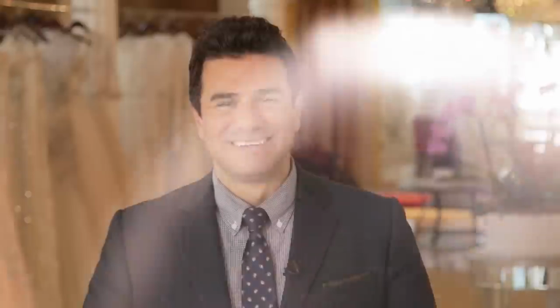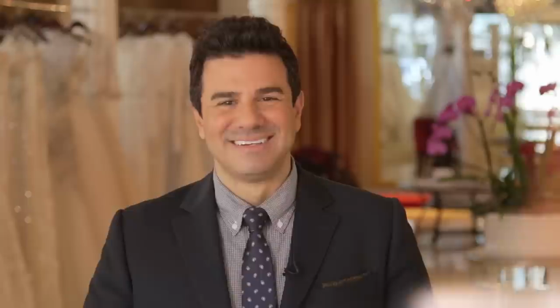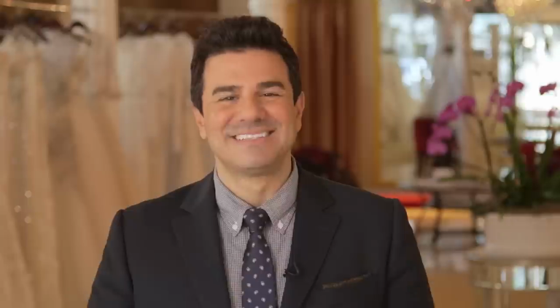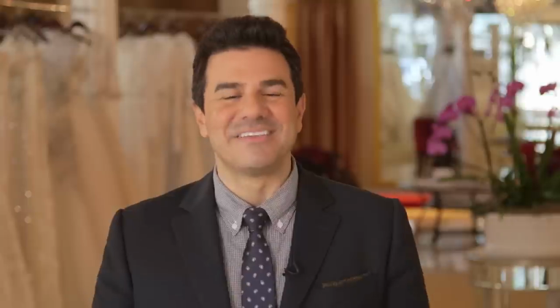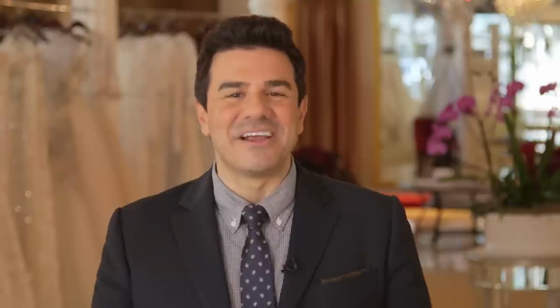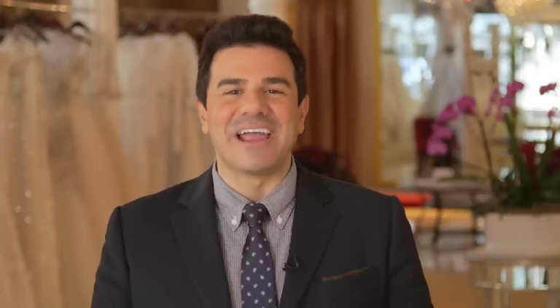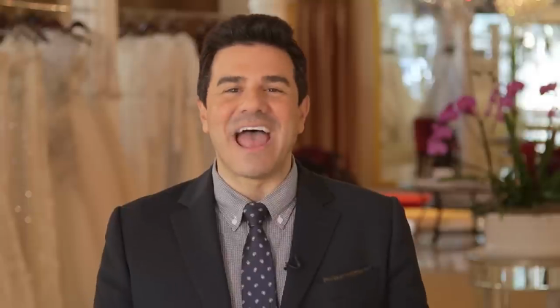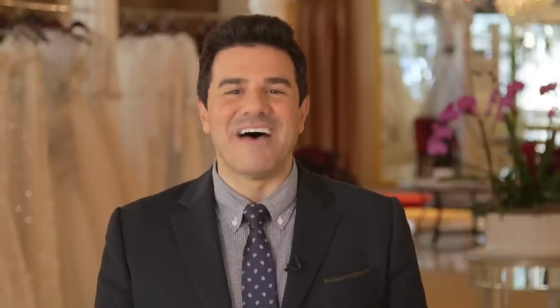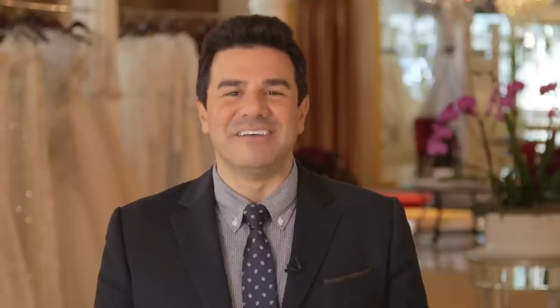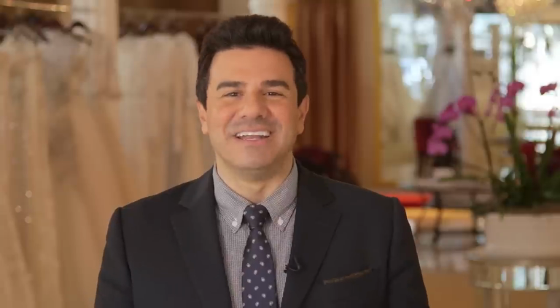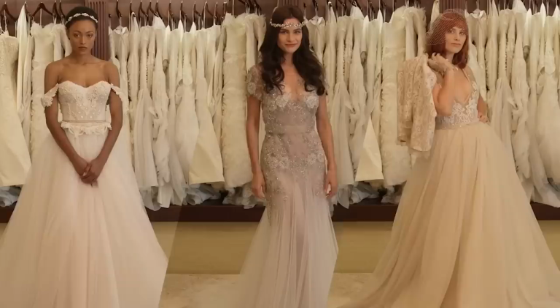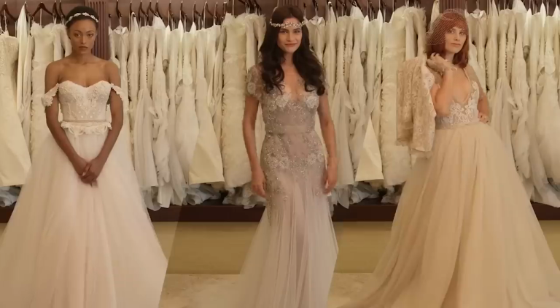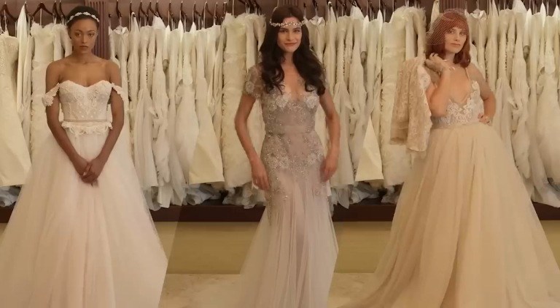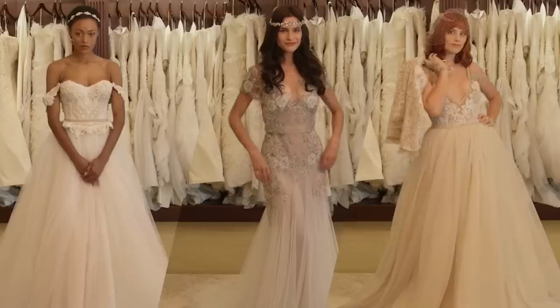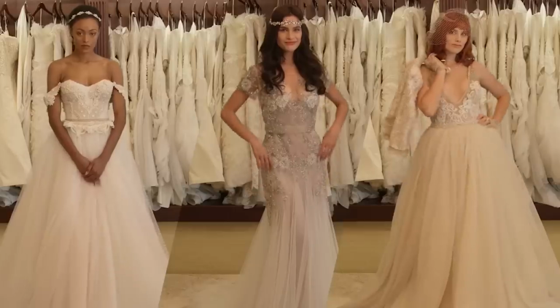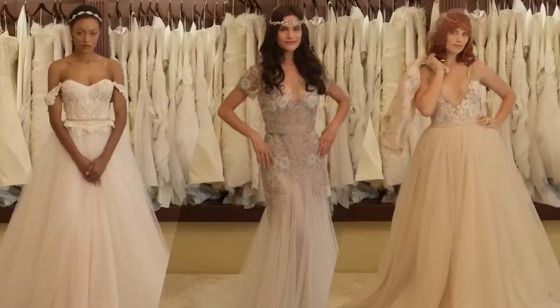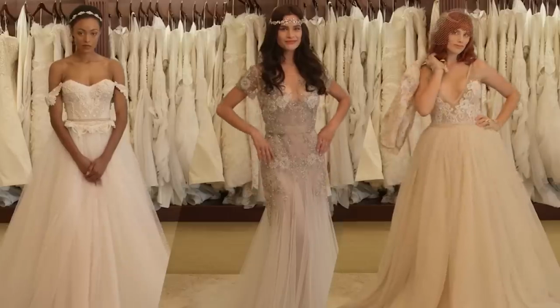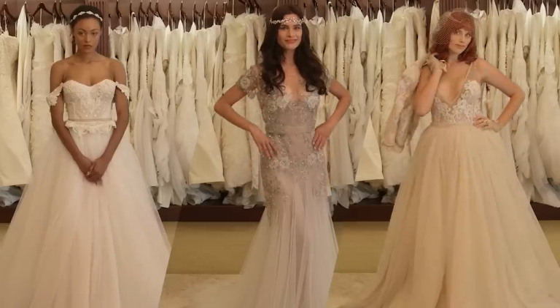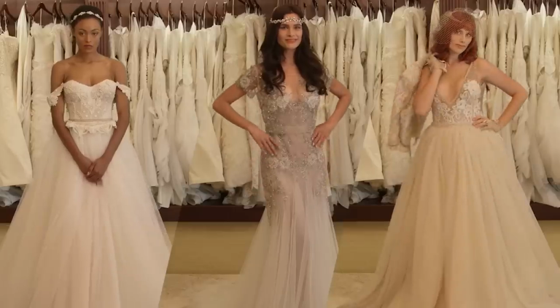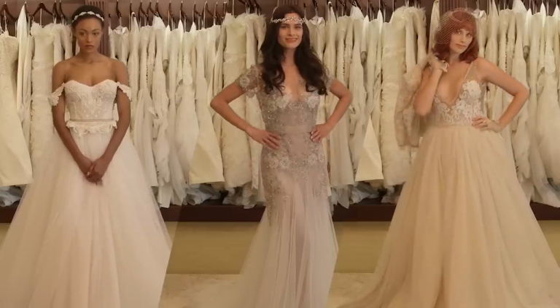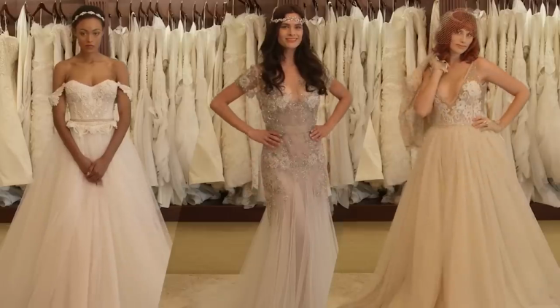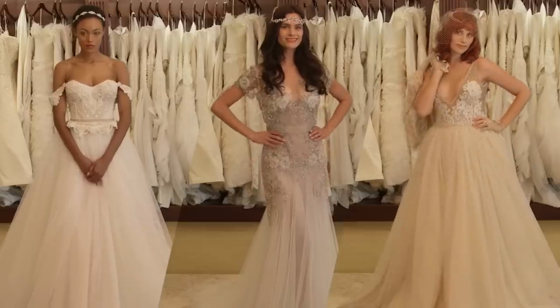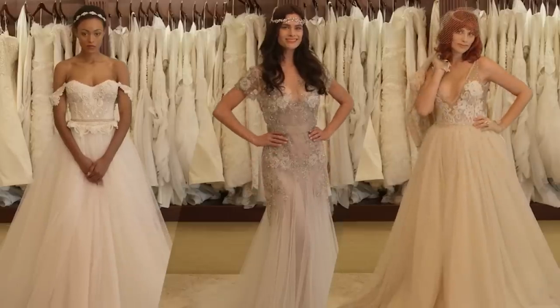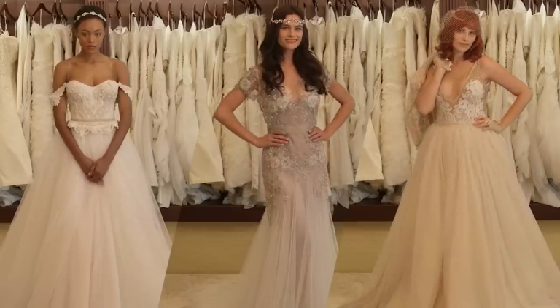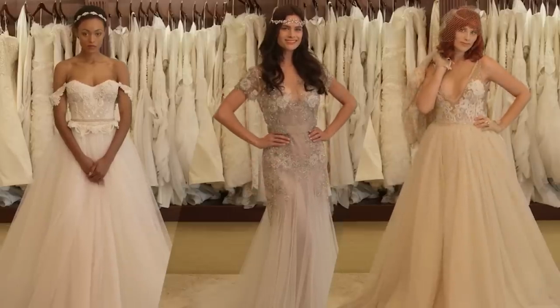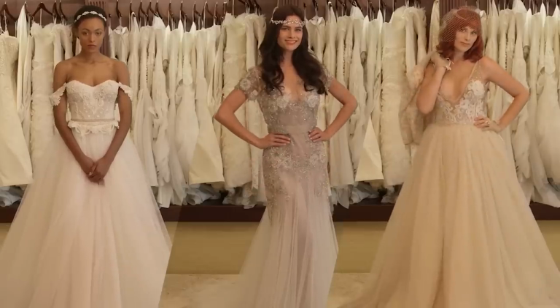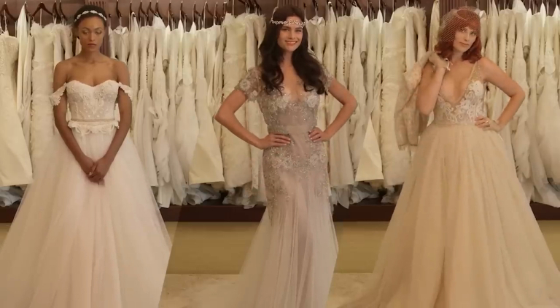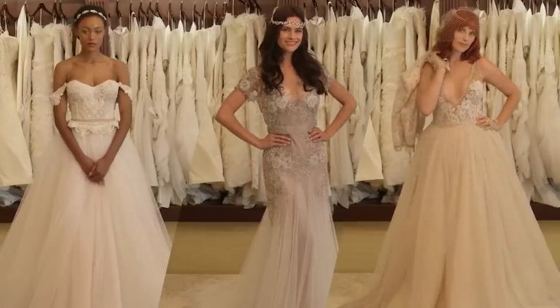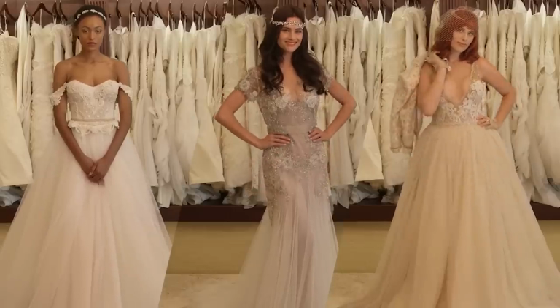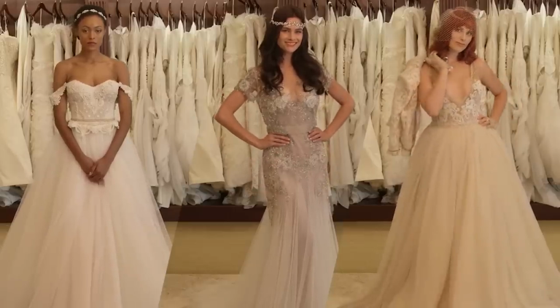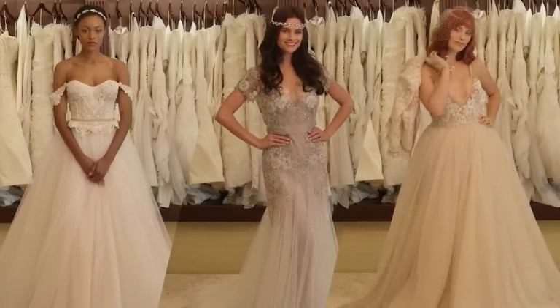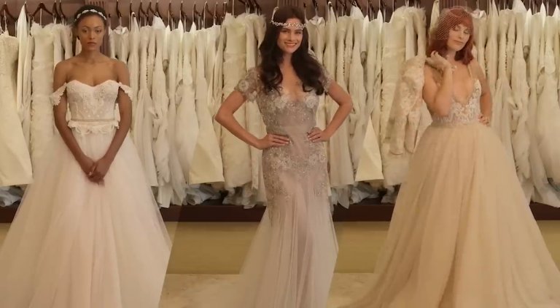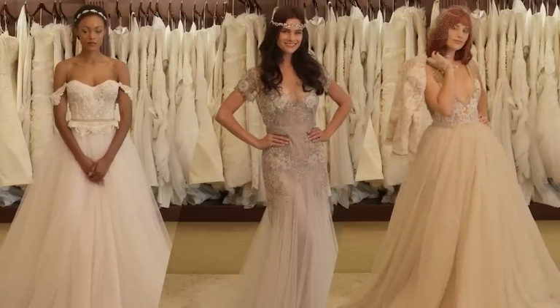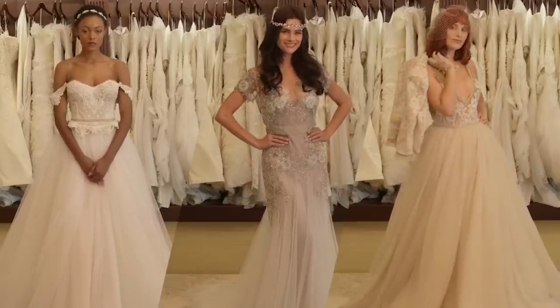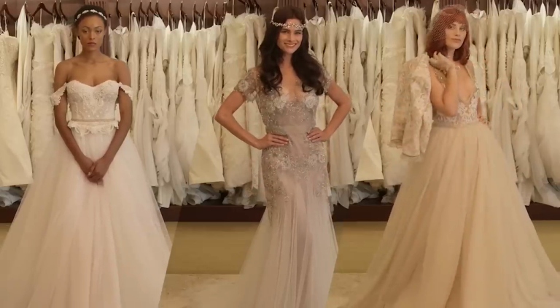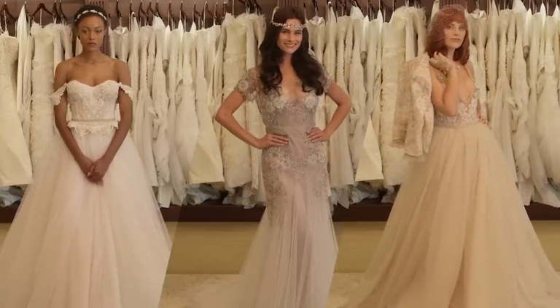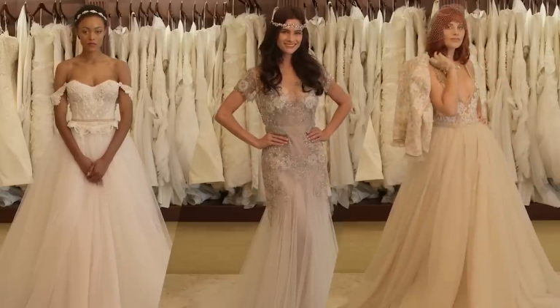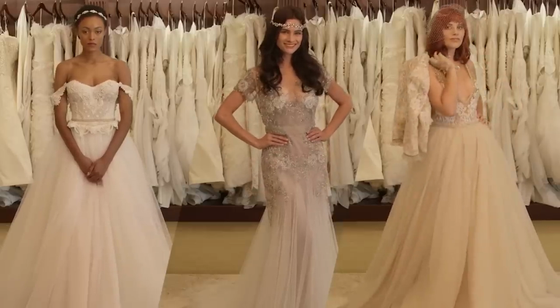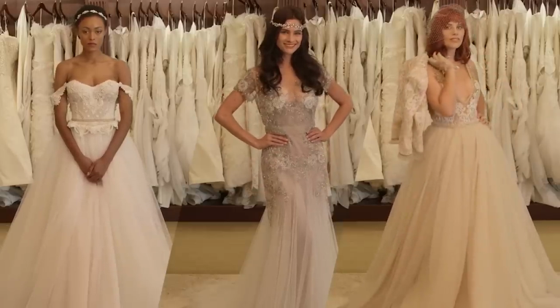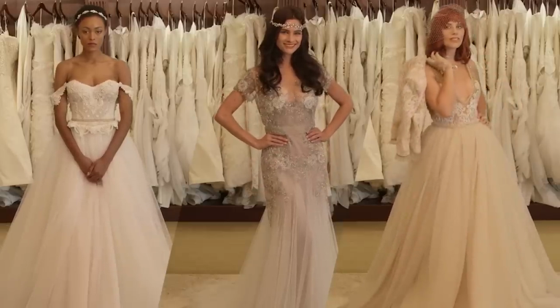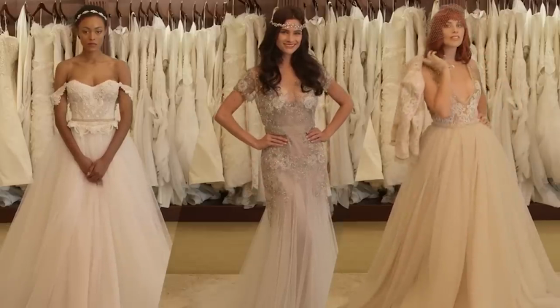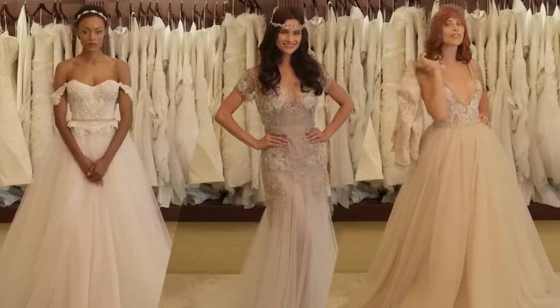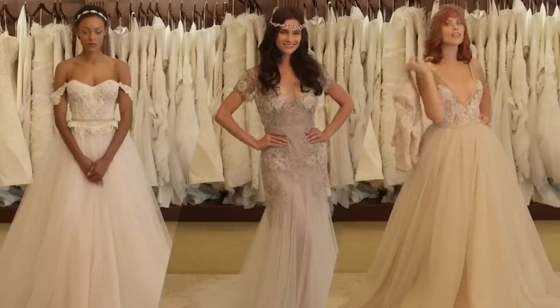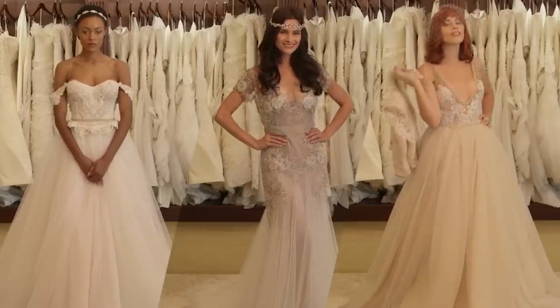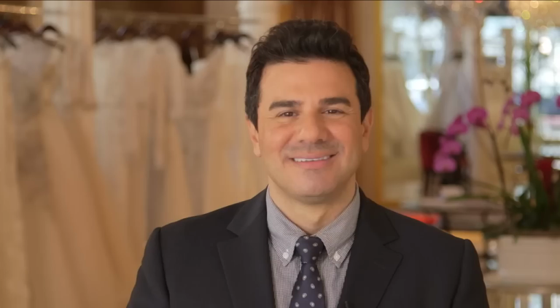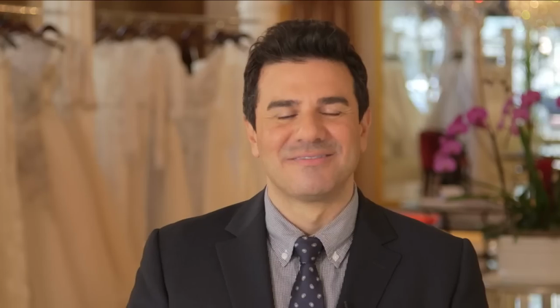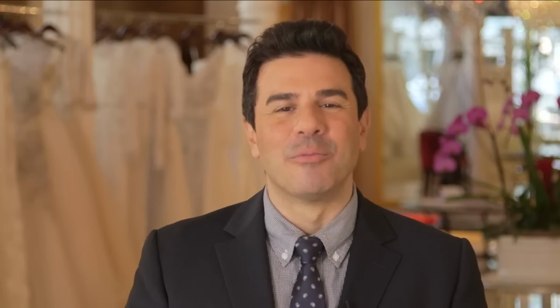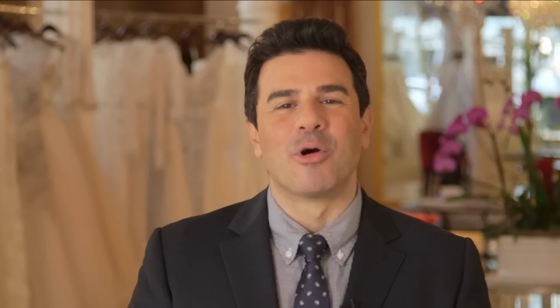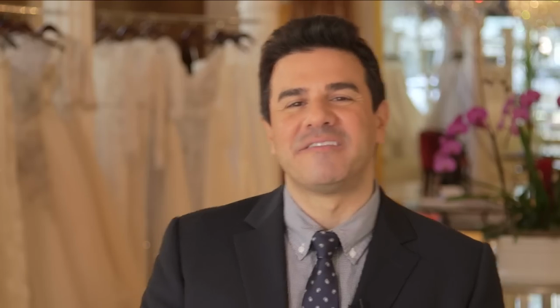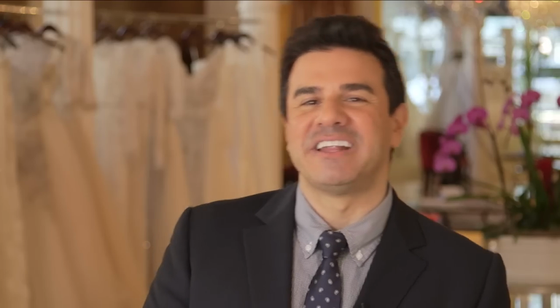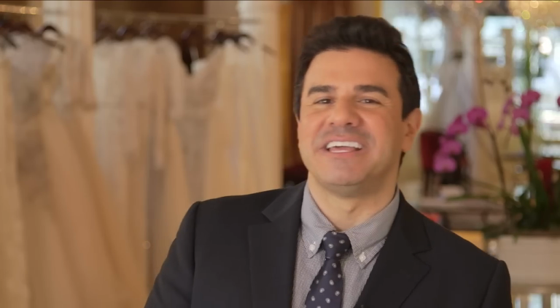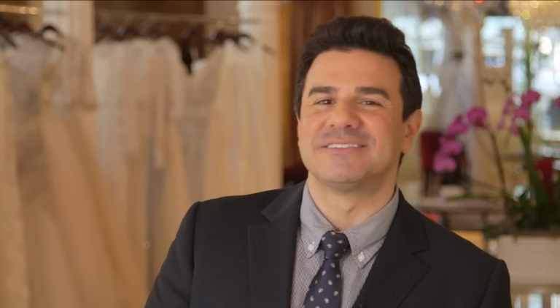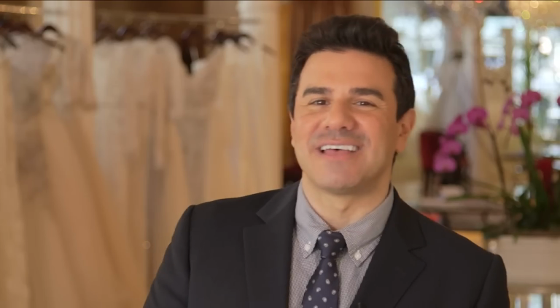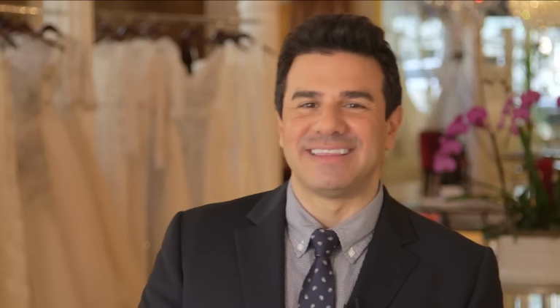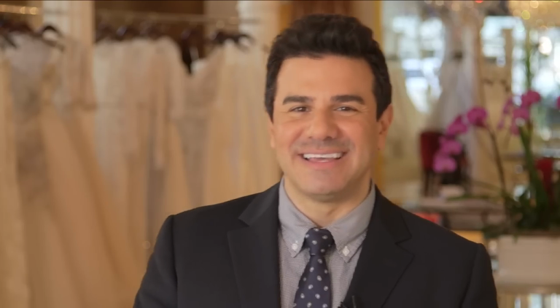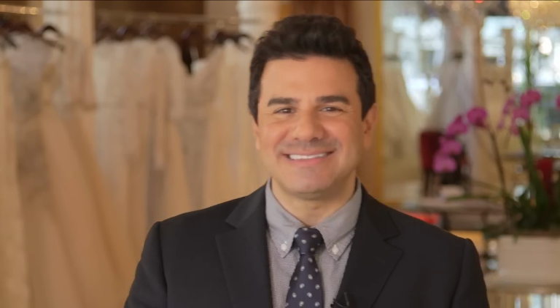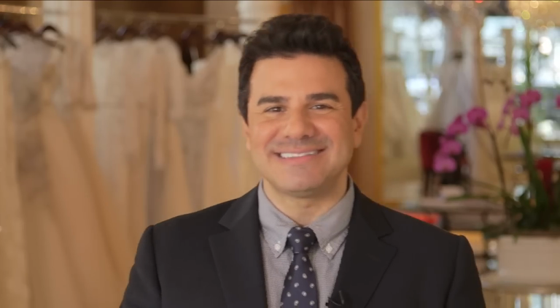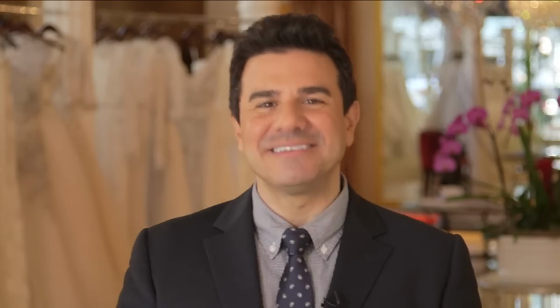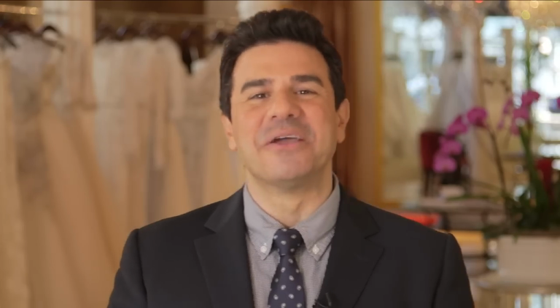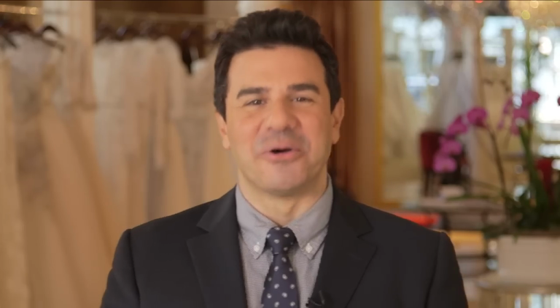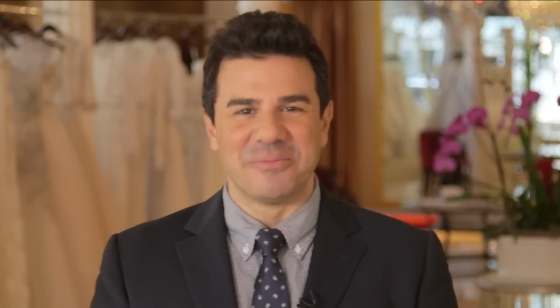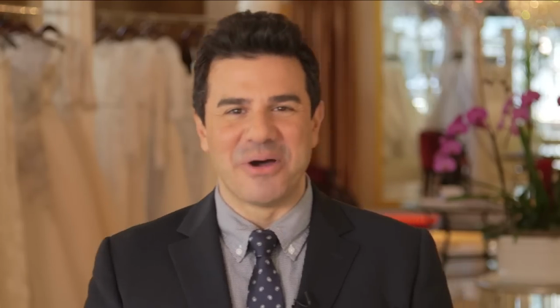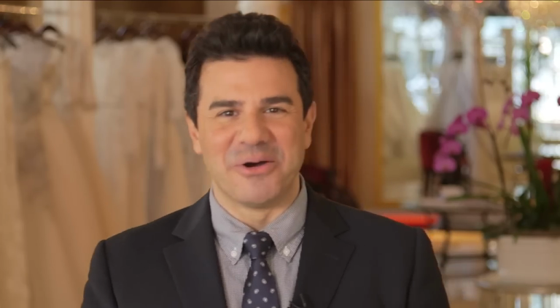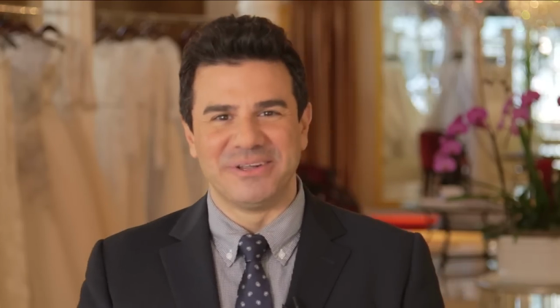So there you have it — three of my favorite bridal themes that can help you get dressed for your big day. For more videos like this, go to mode.